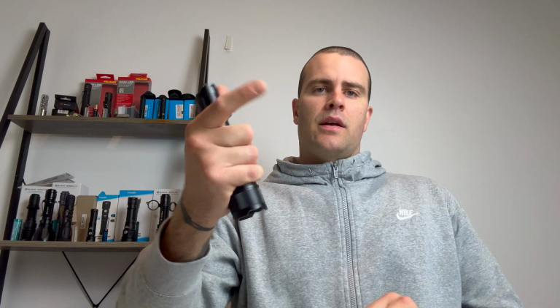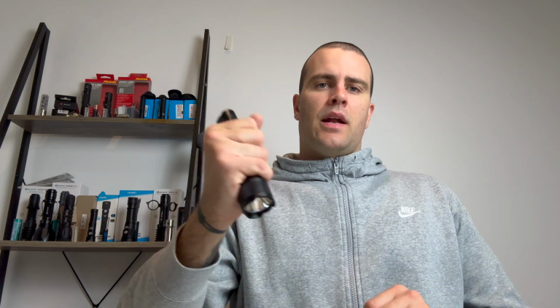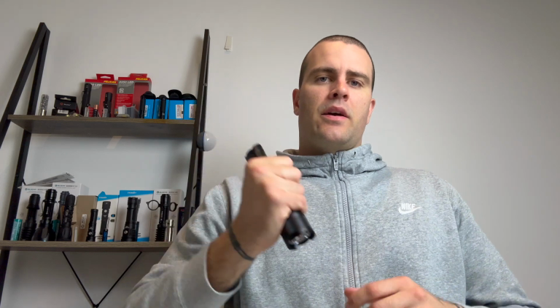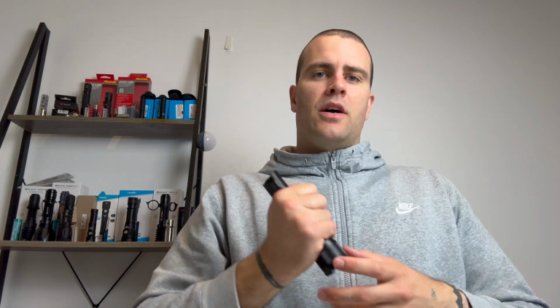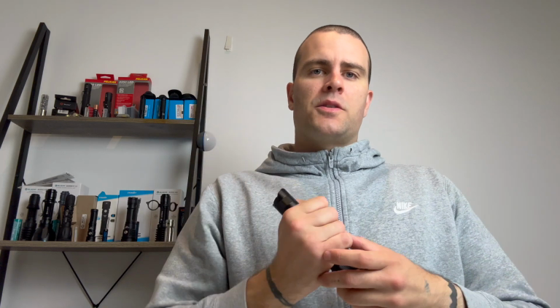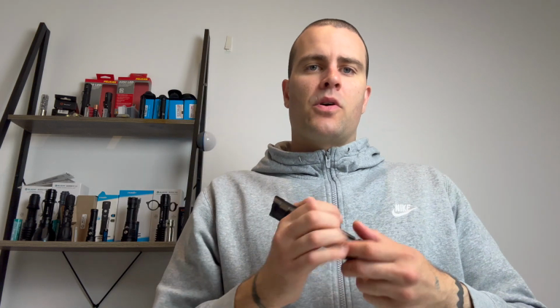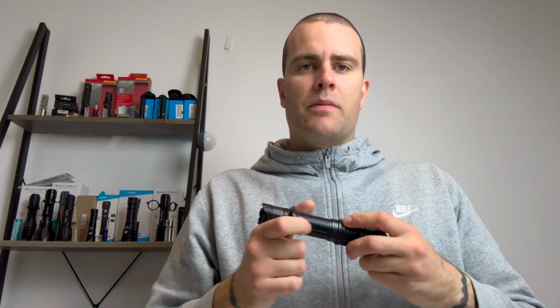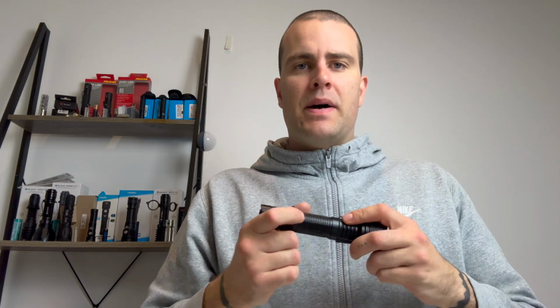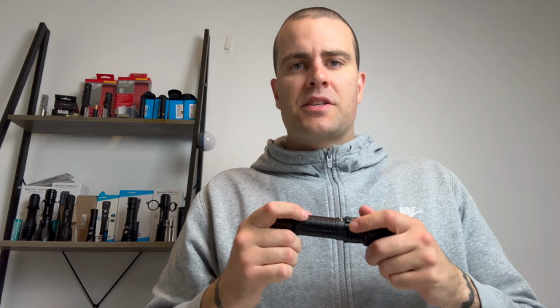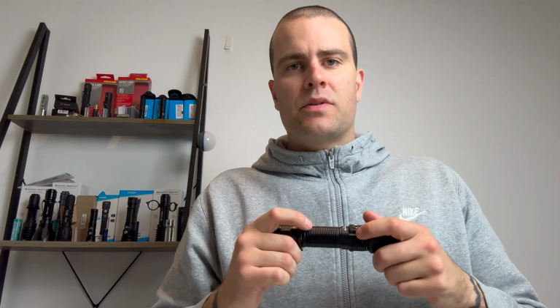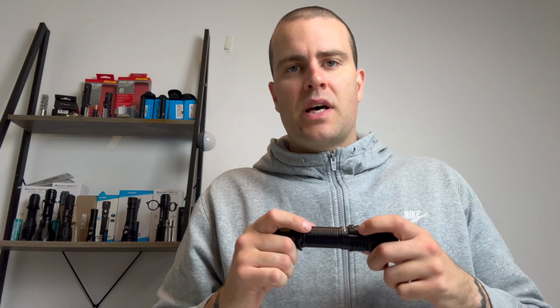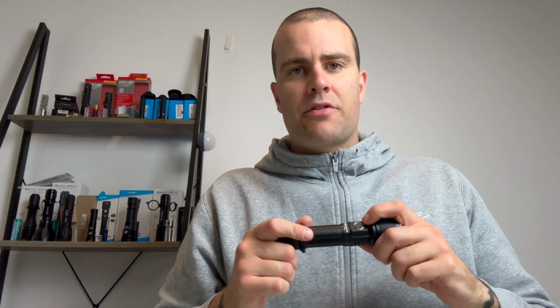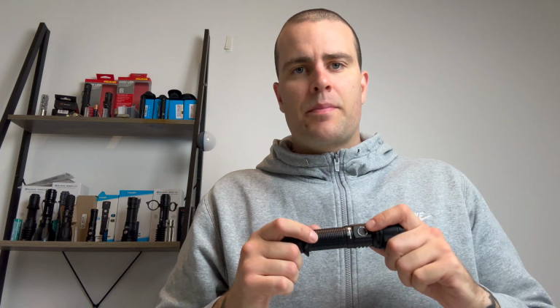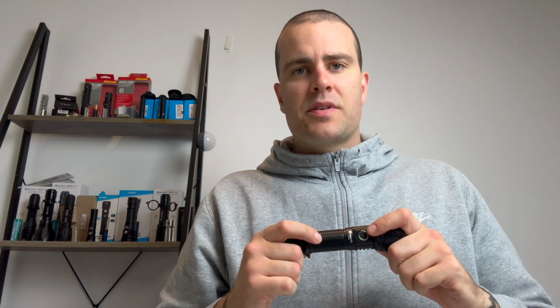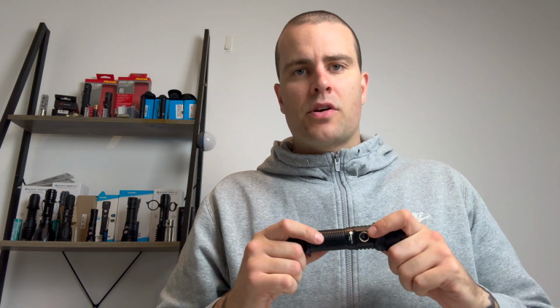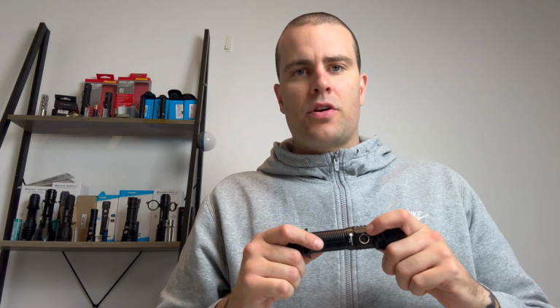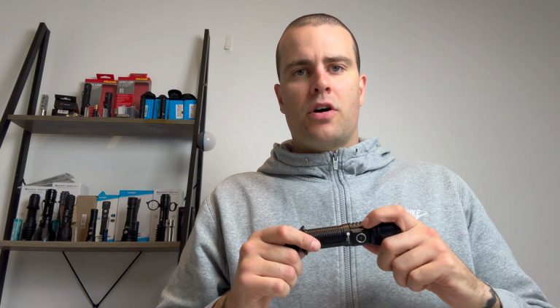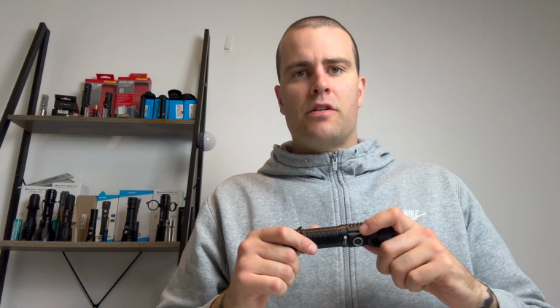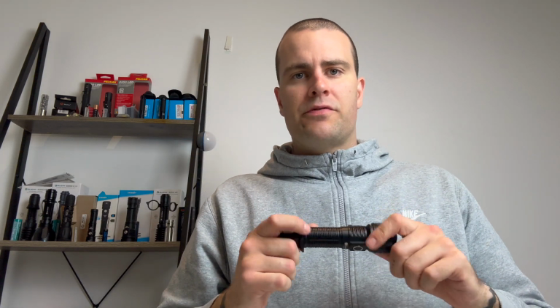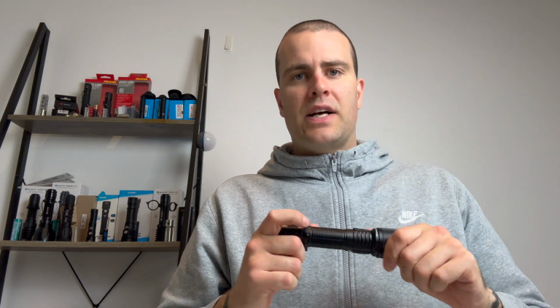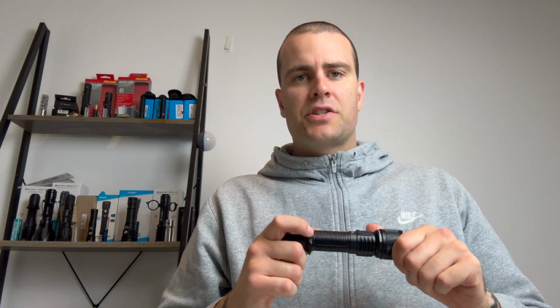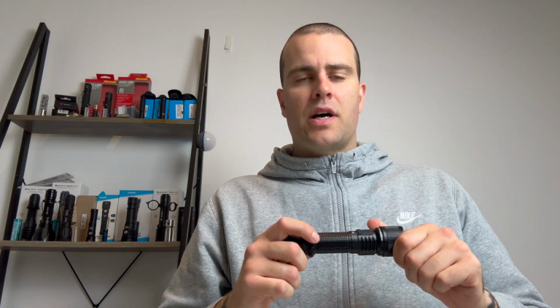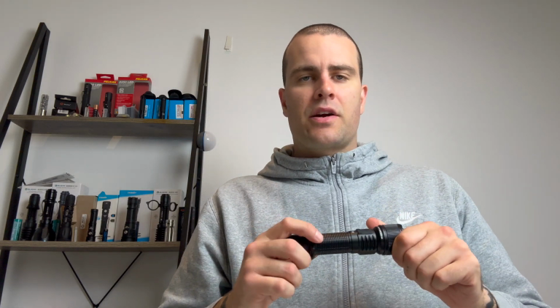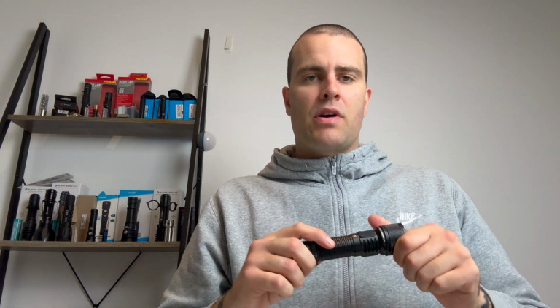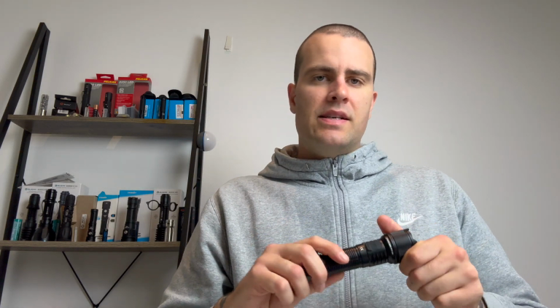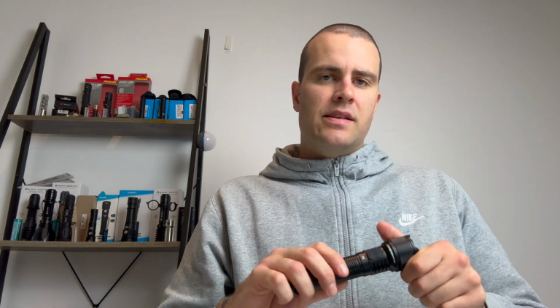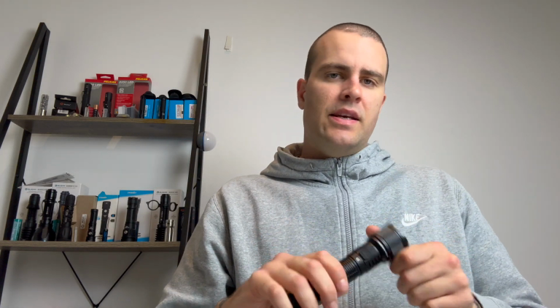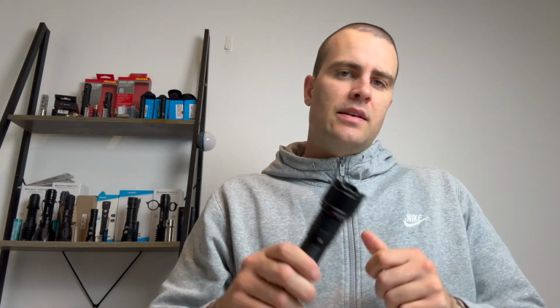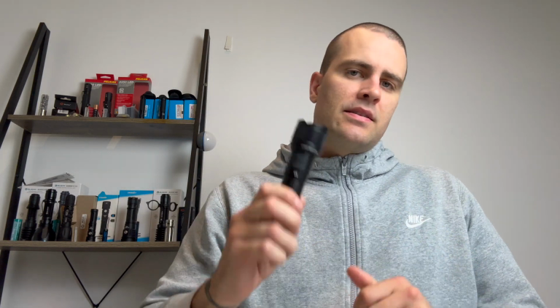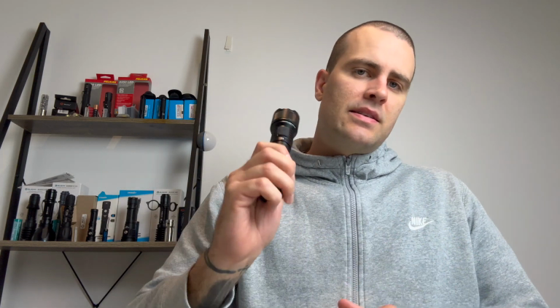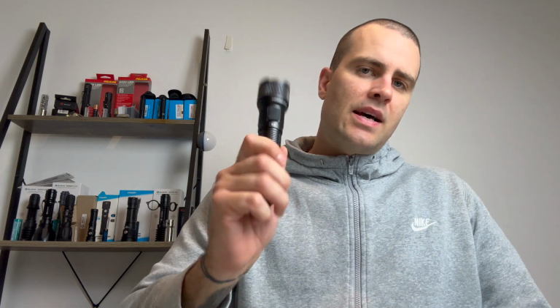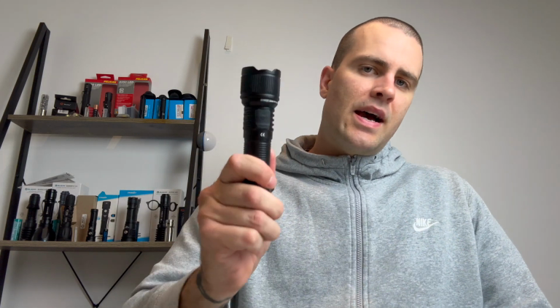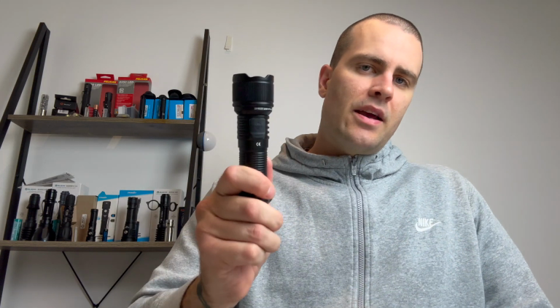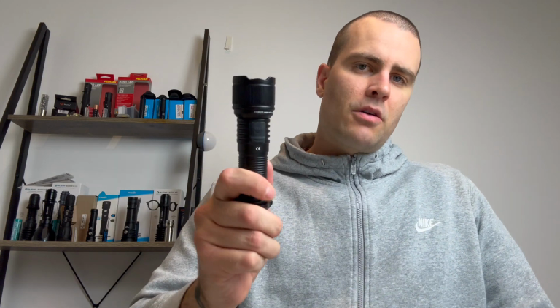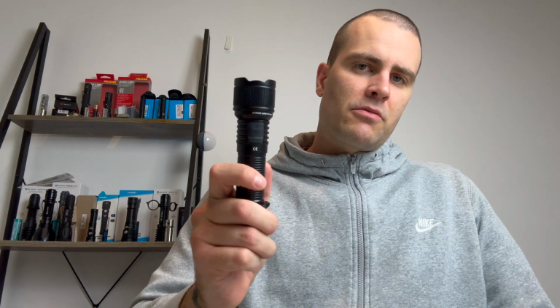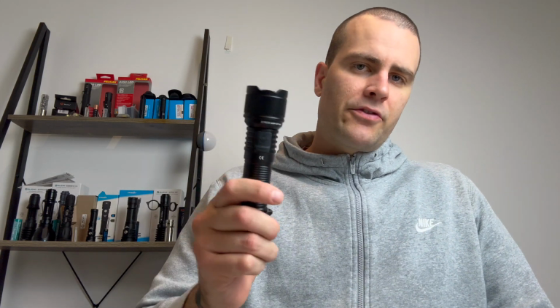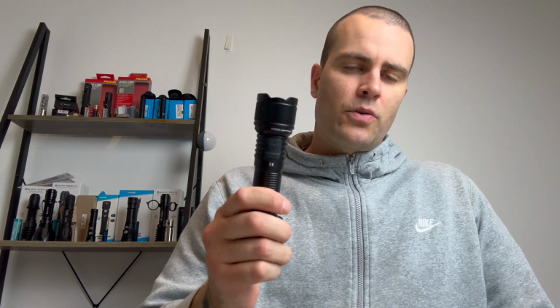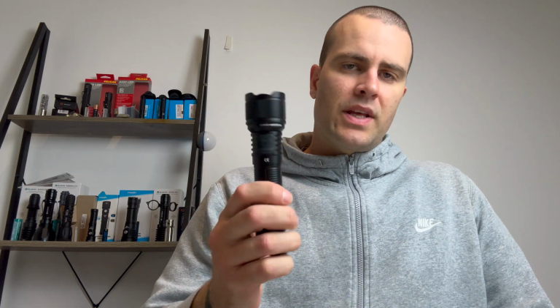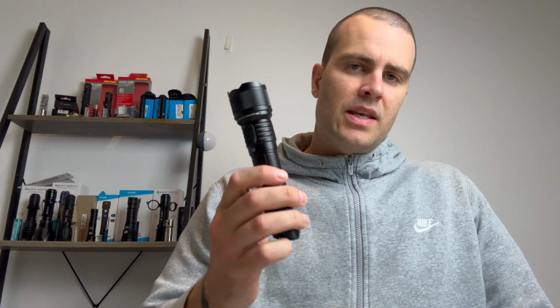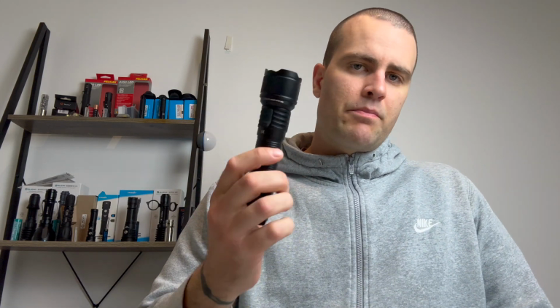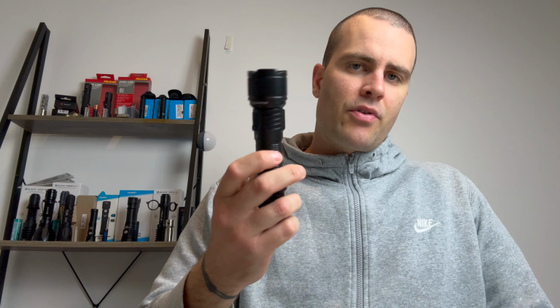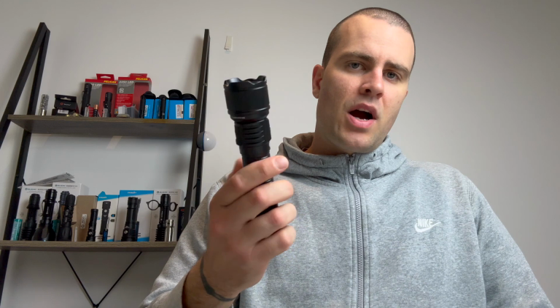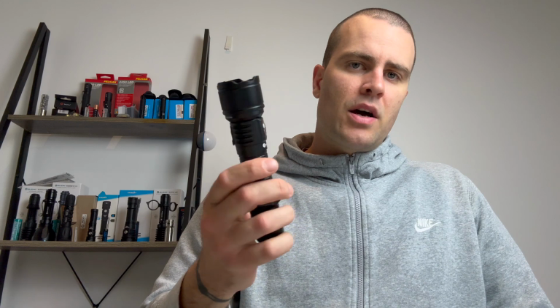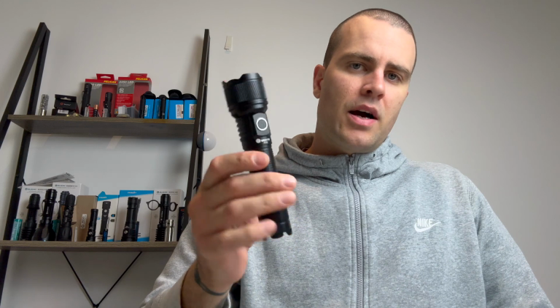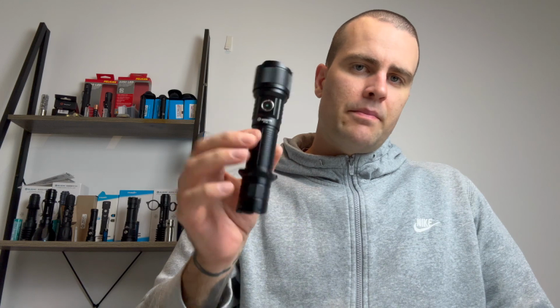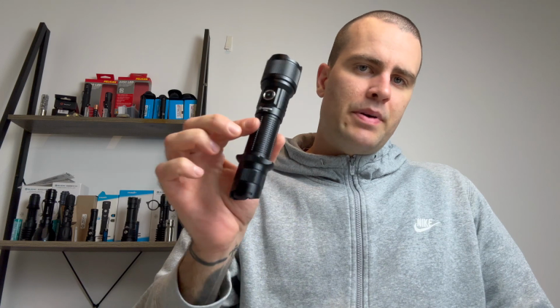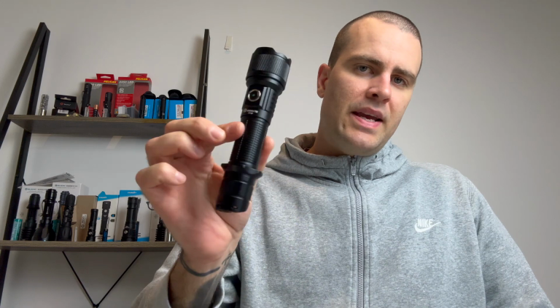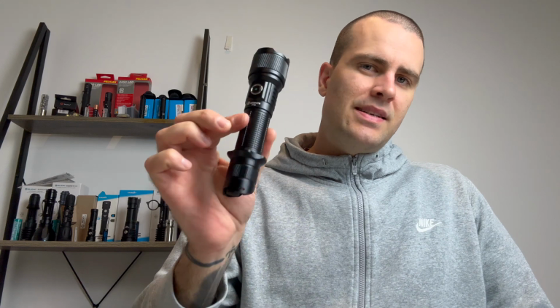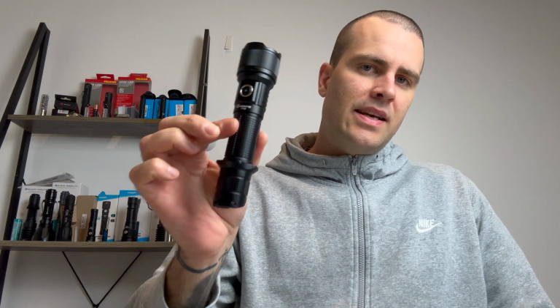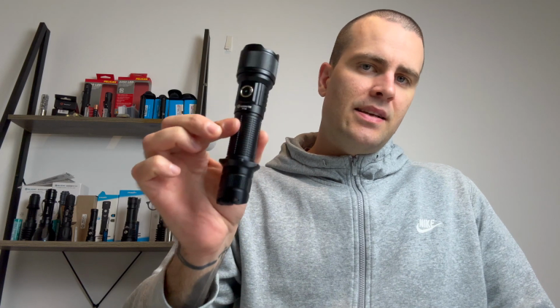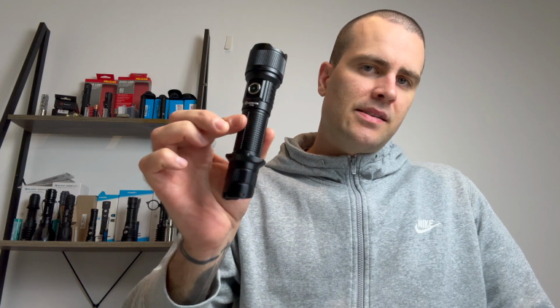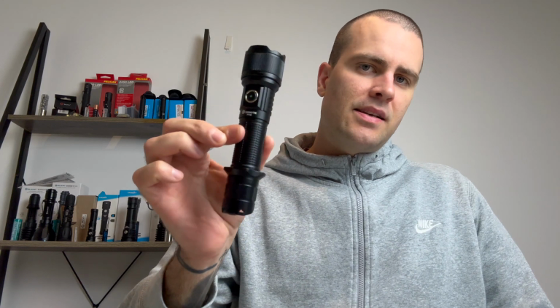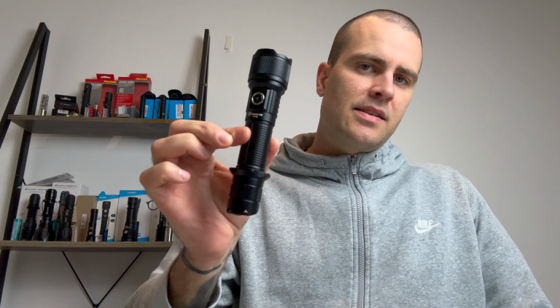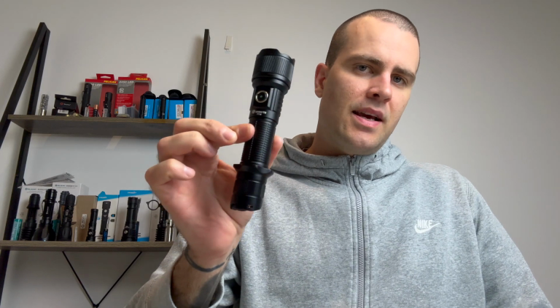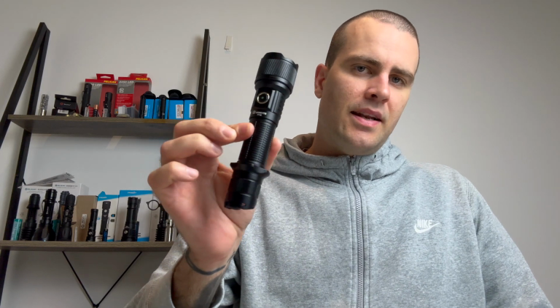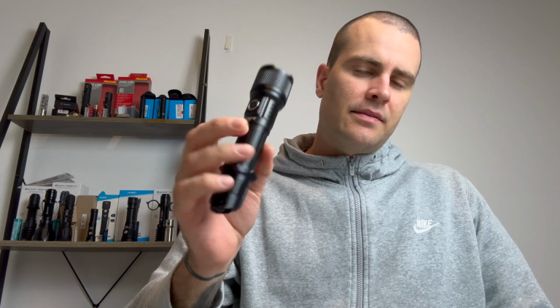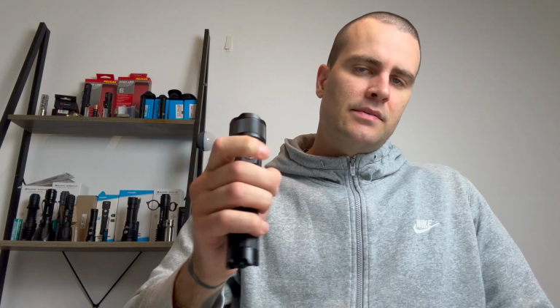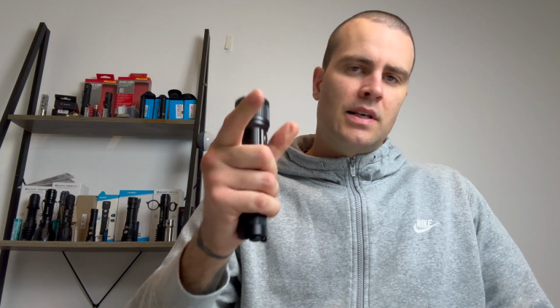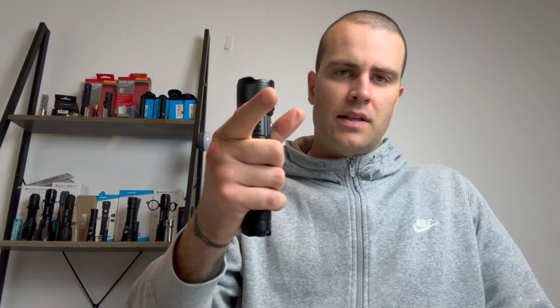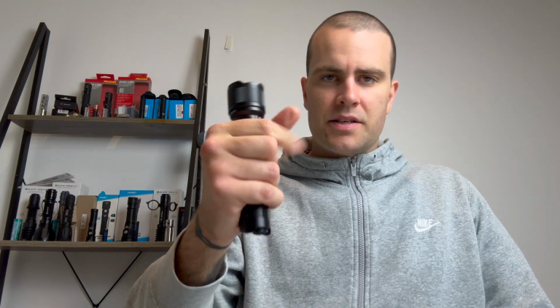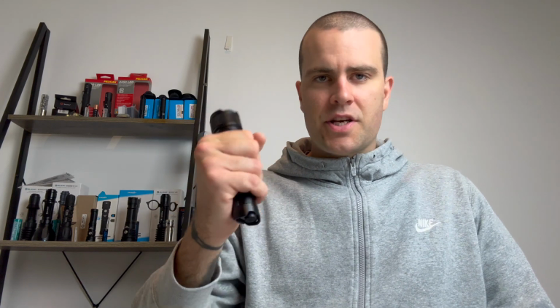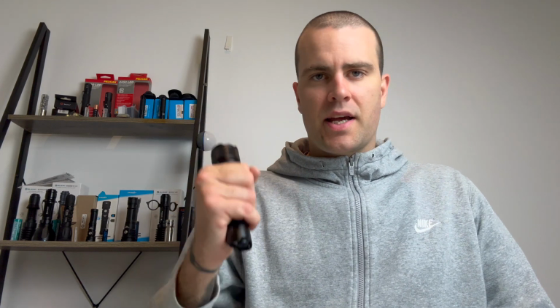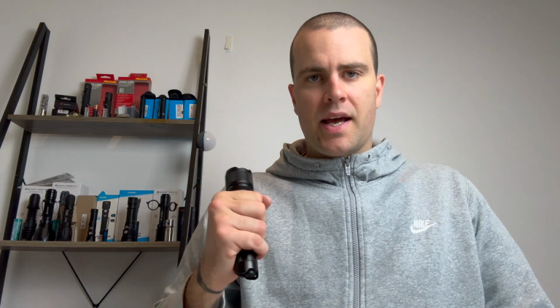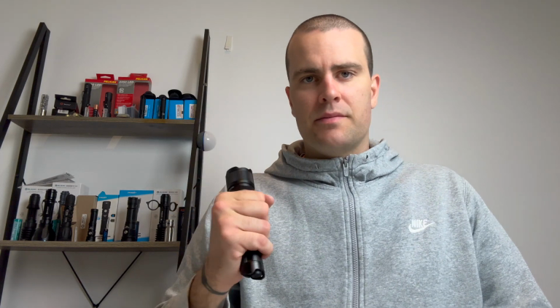G'day guys, welcome back to another episode of Flashlight Crazy. Today I'm reviewing the Brinite PT-16. Let's check it out.